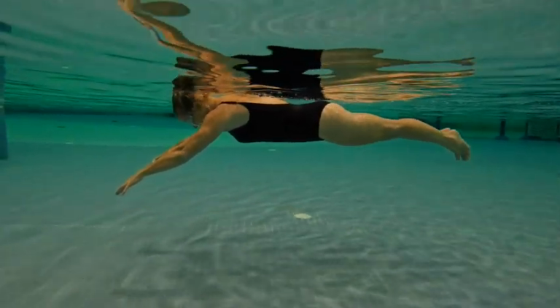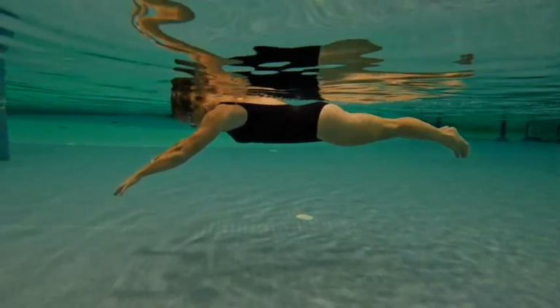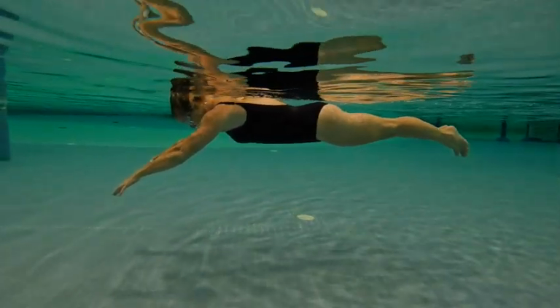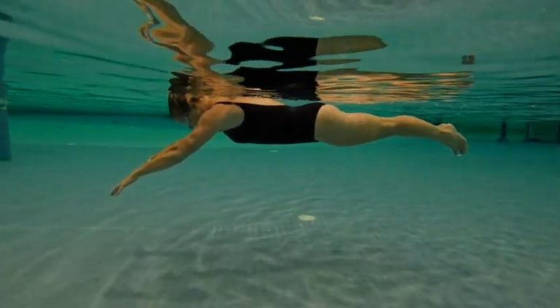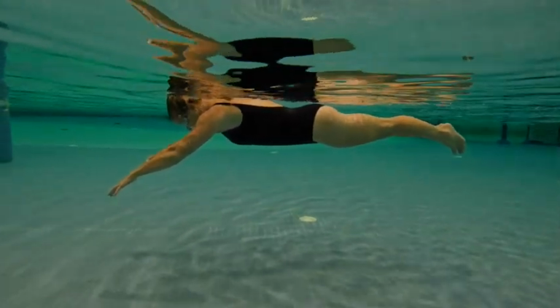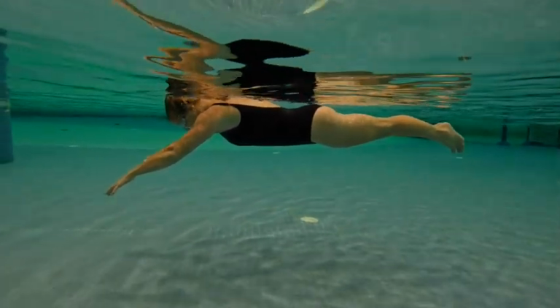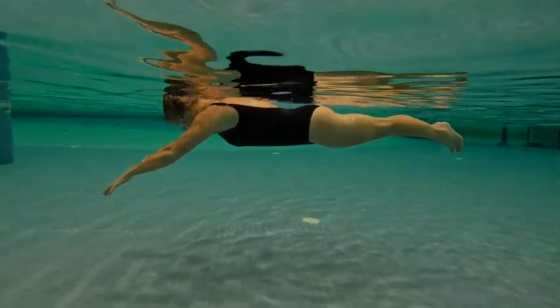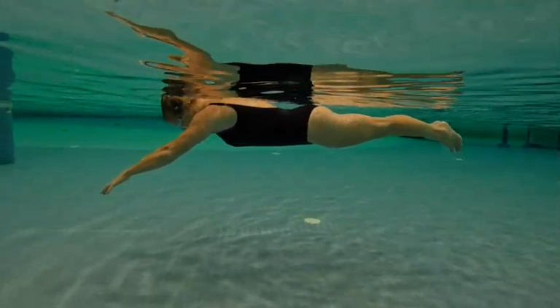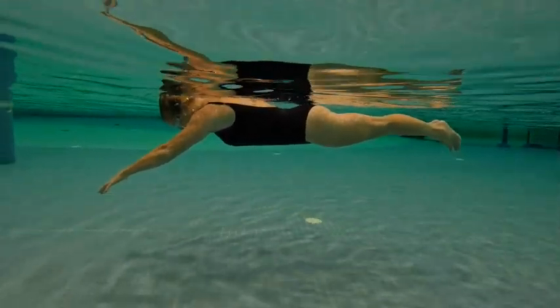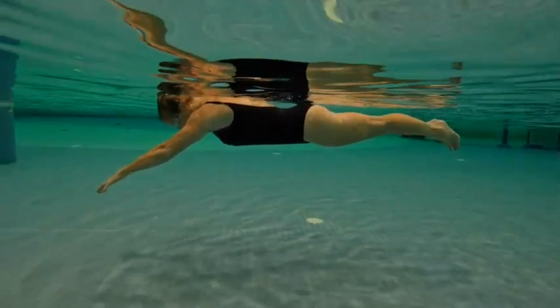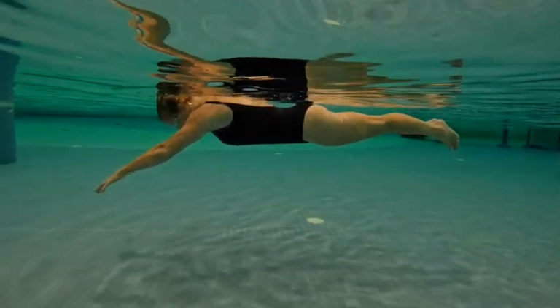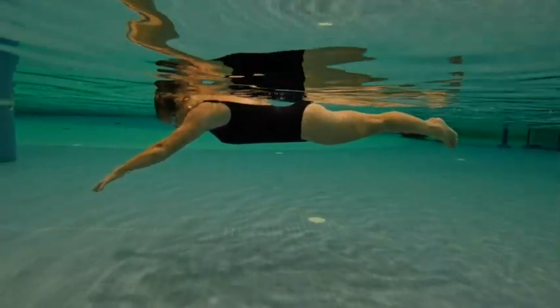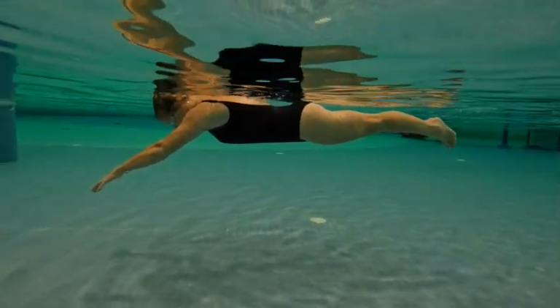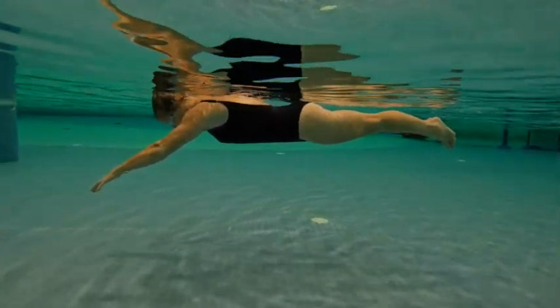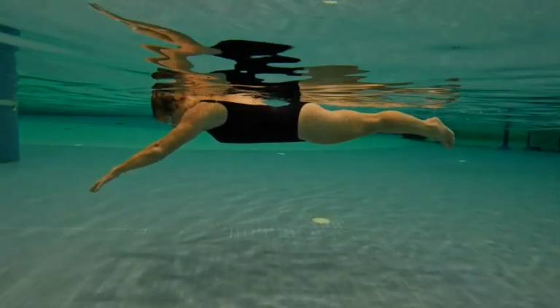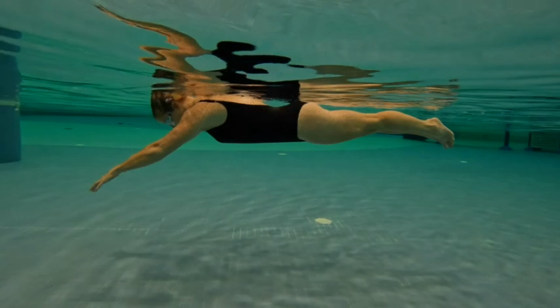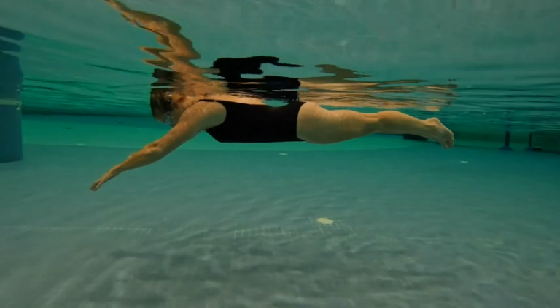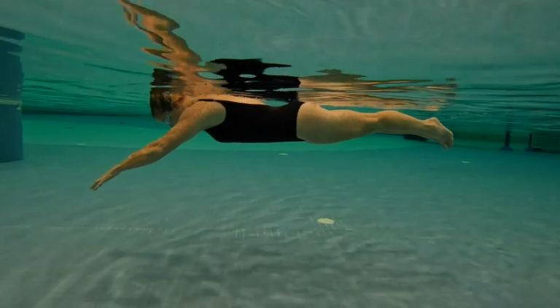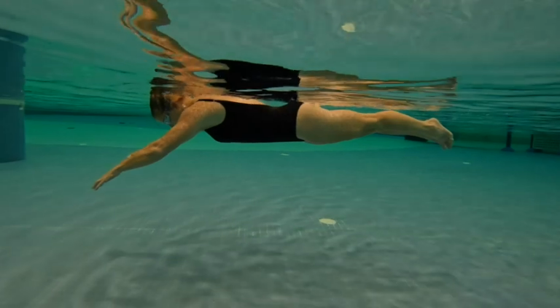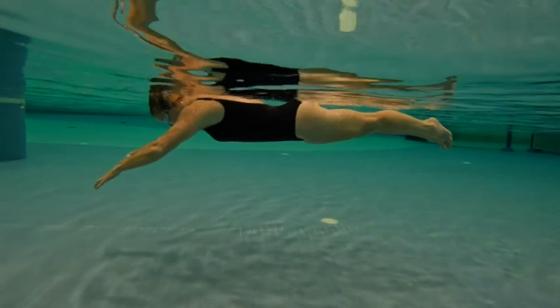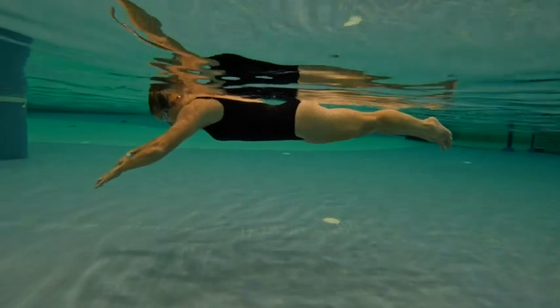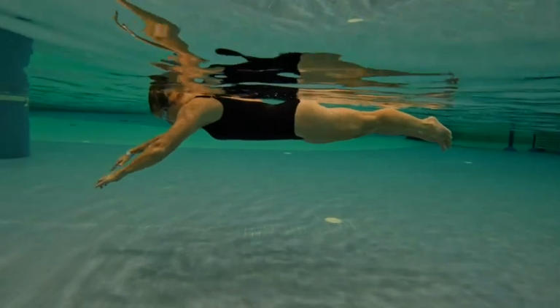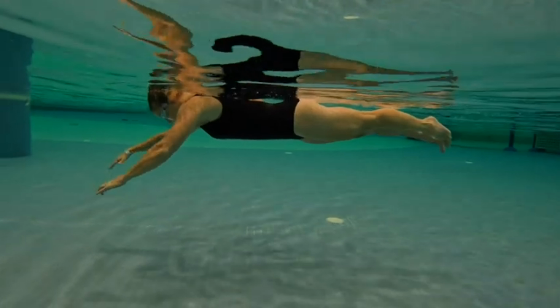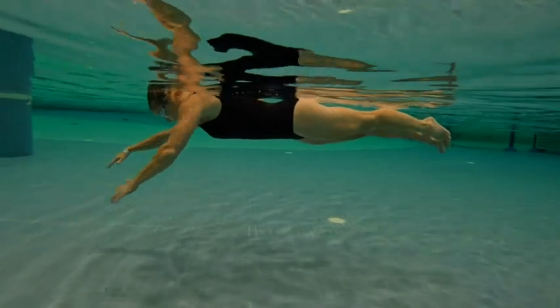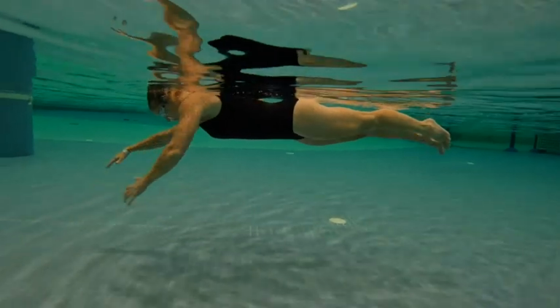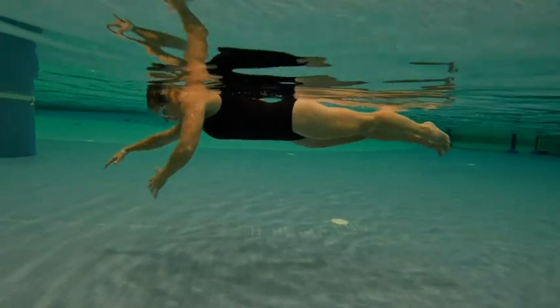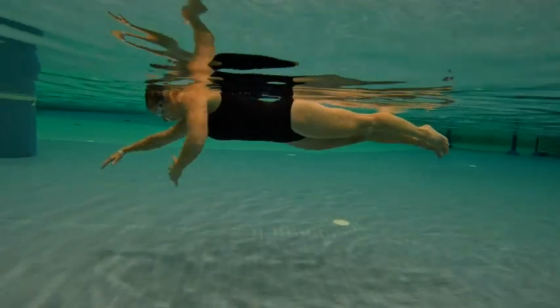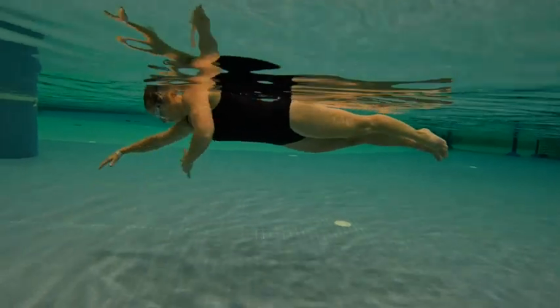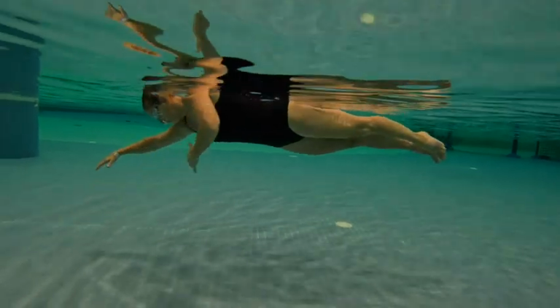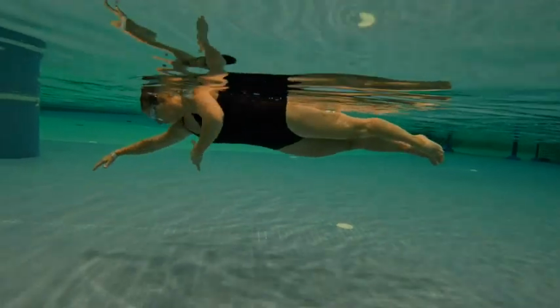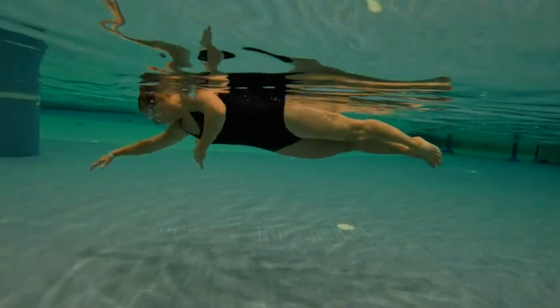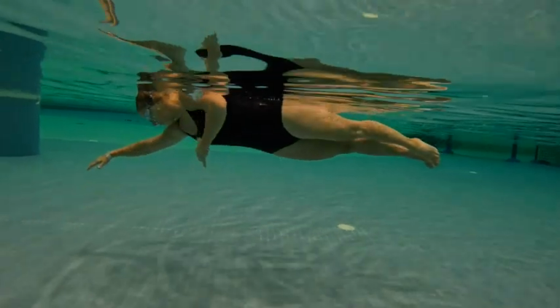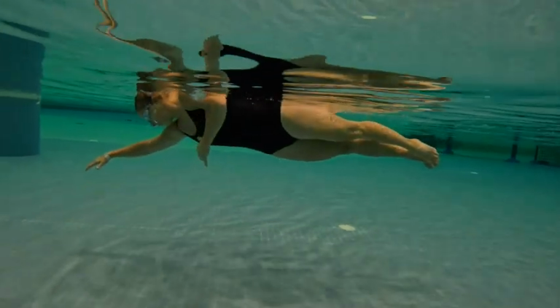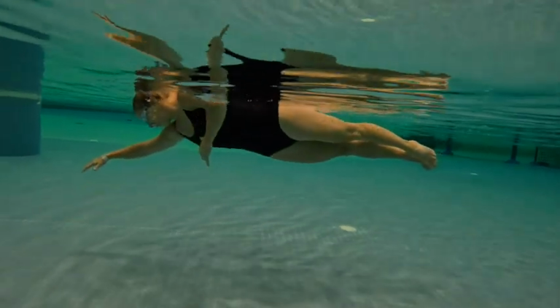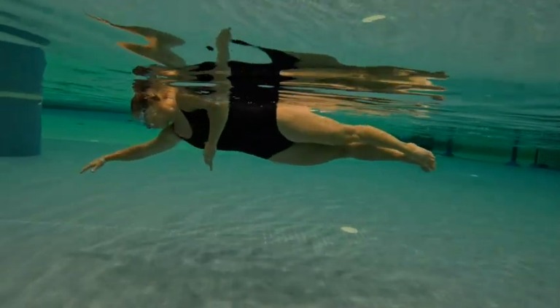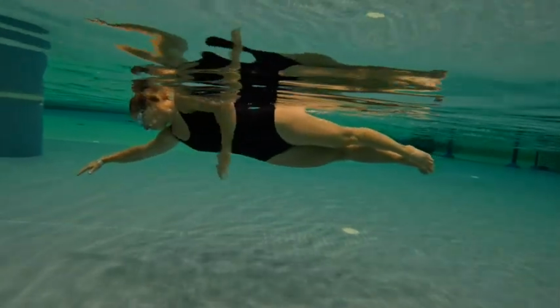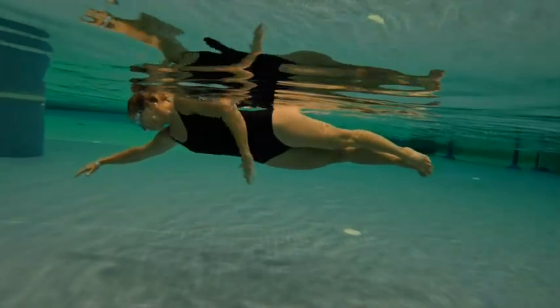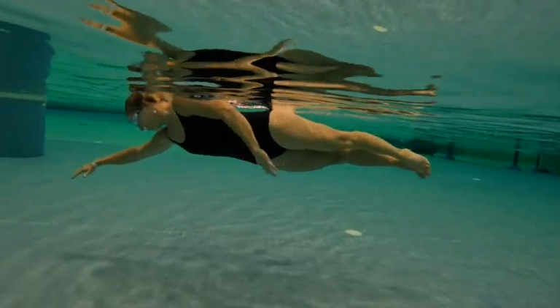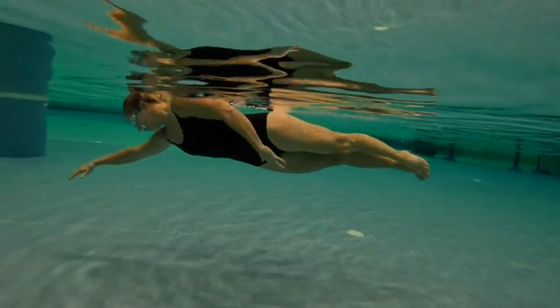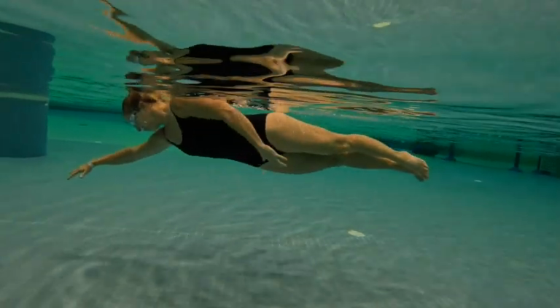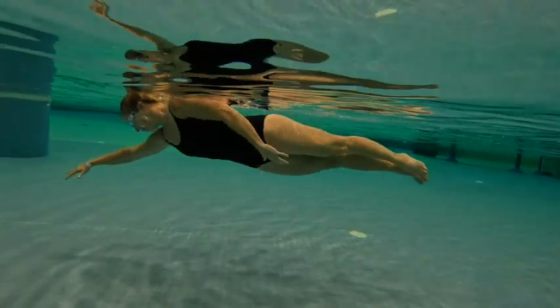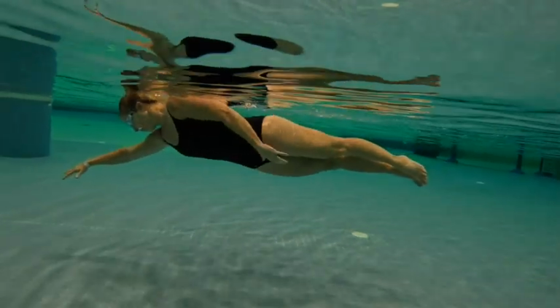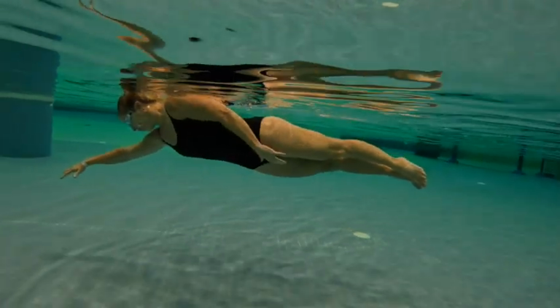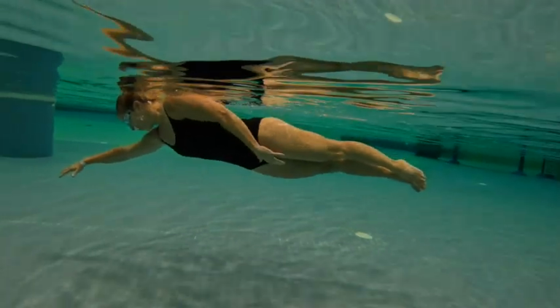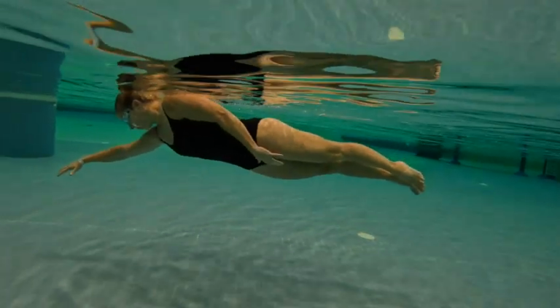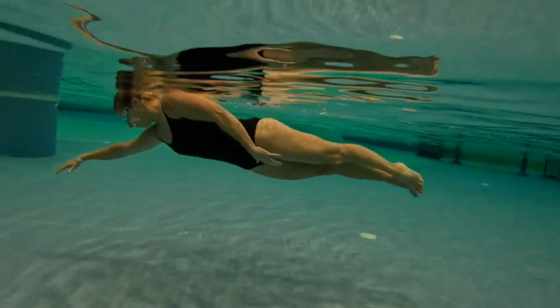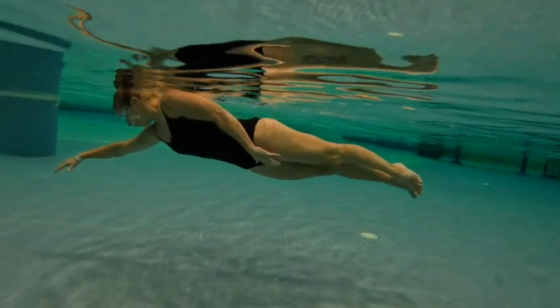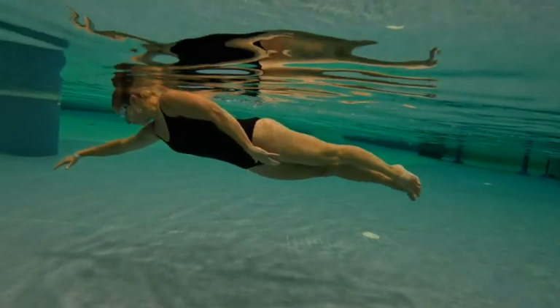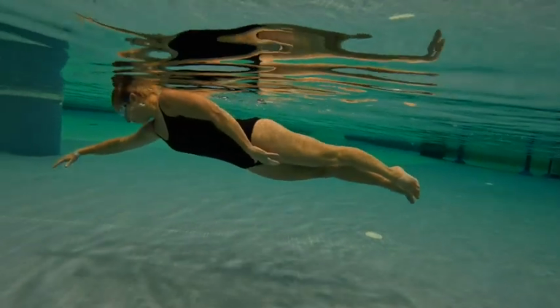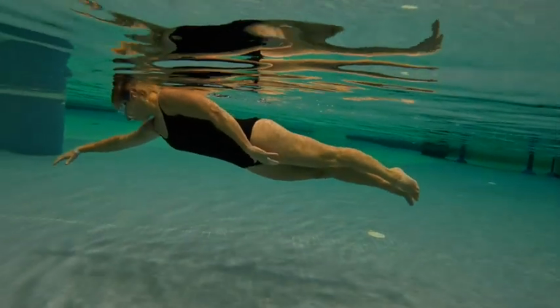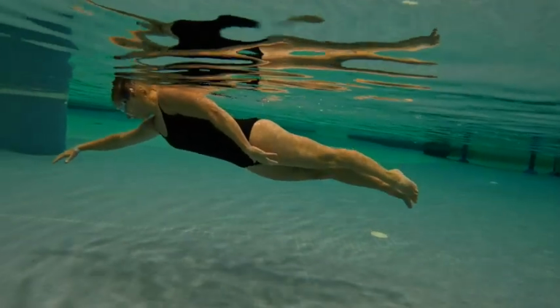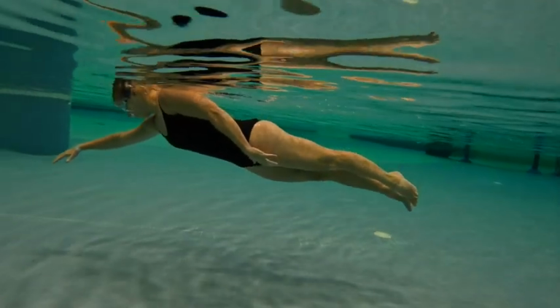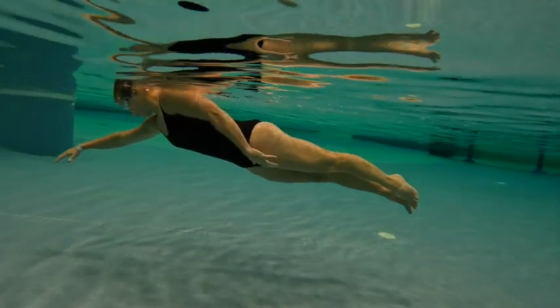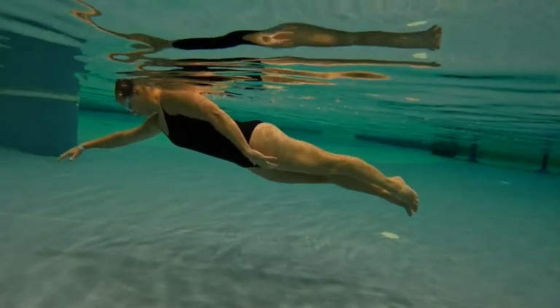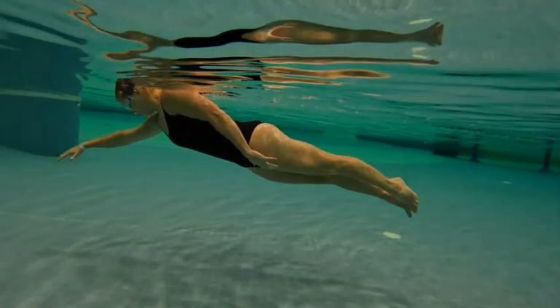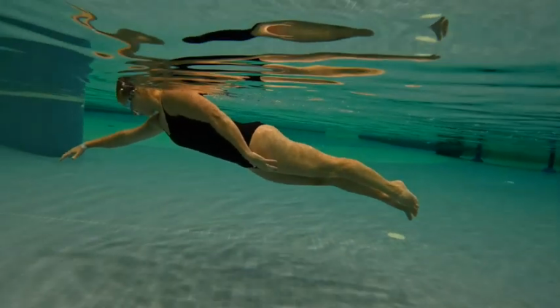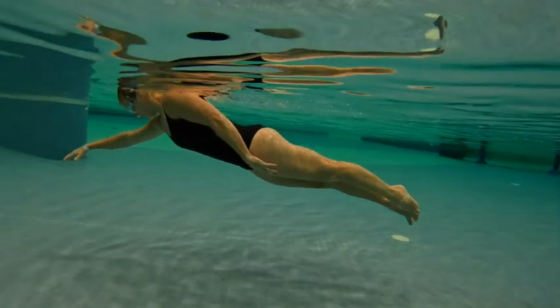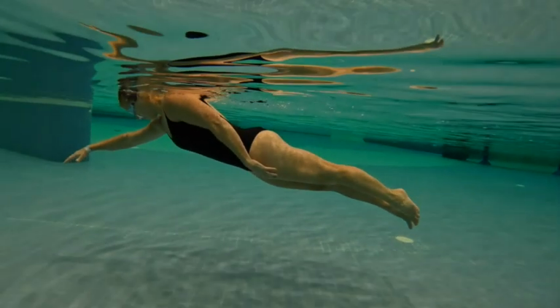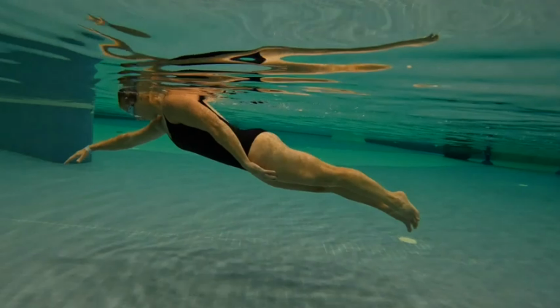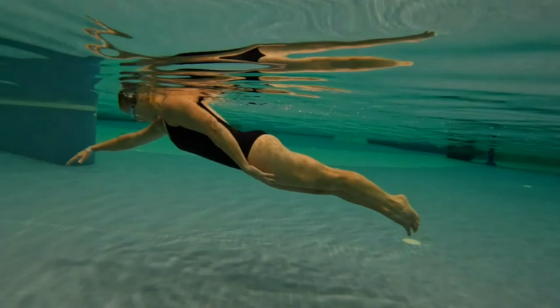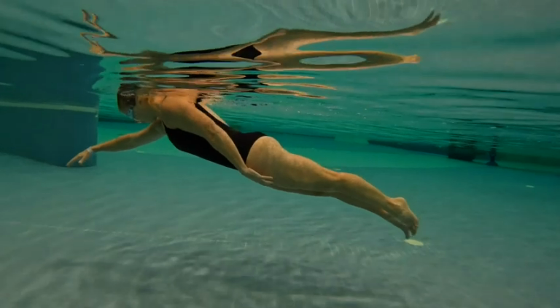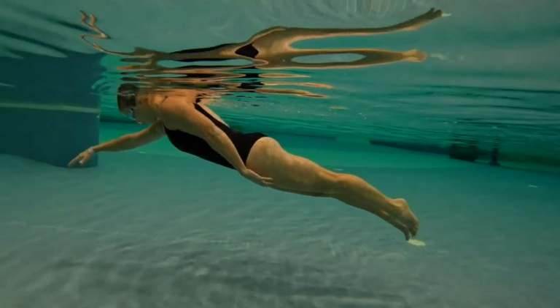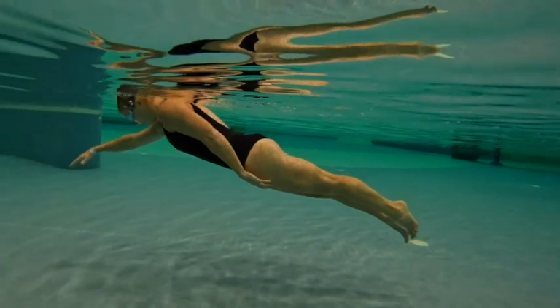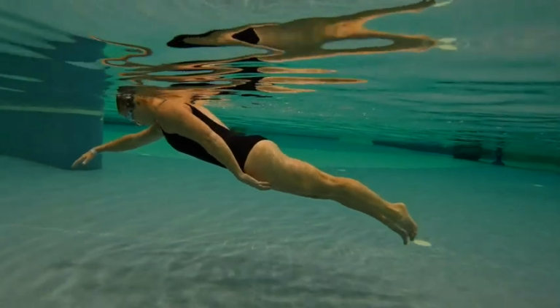Making sure to practice on both sides helps to make sure that the stroke is the same on both sides. We have a tendency to want to practice on our best side.